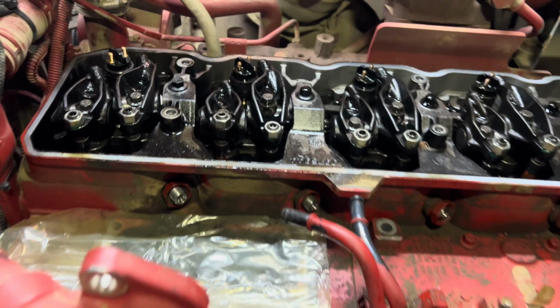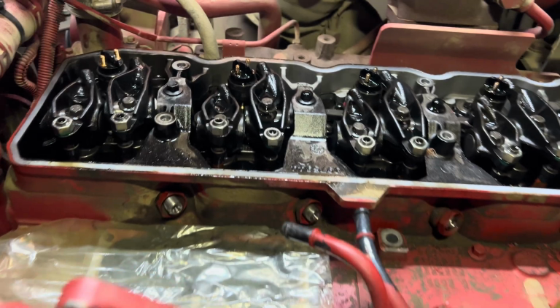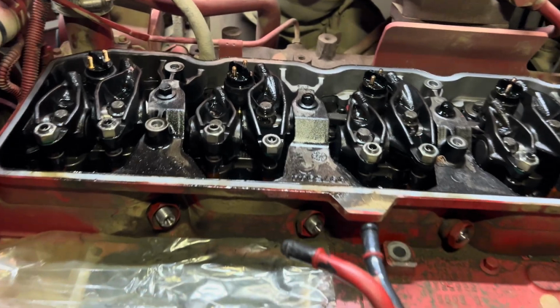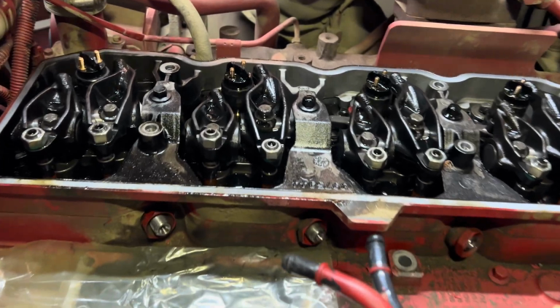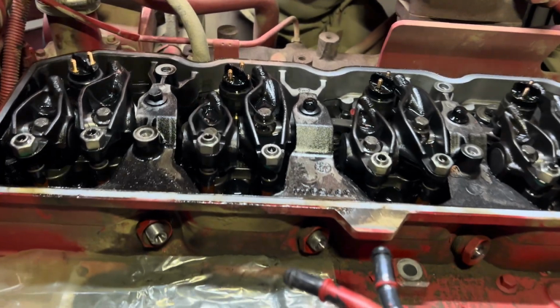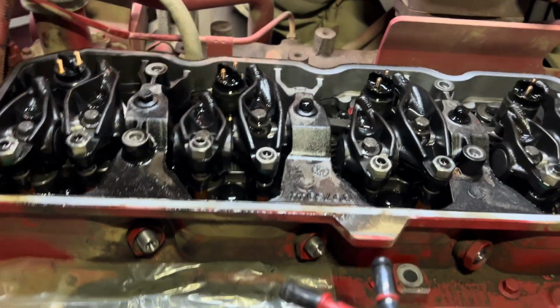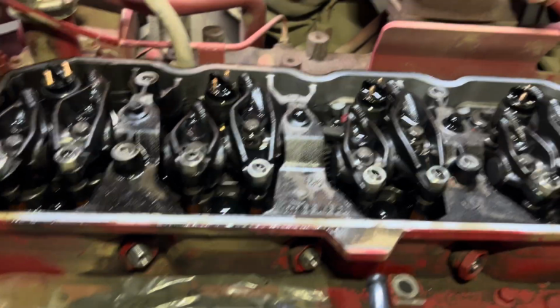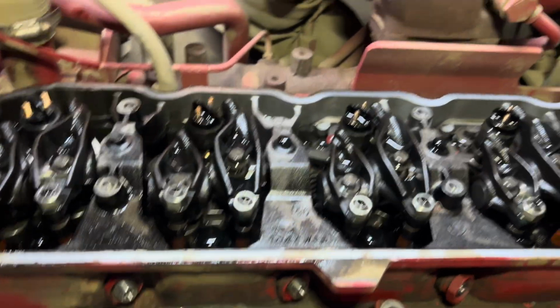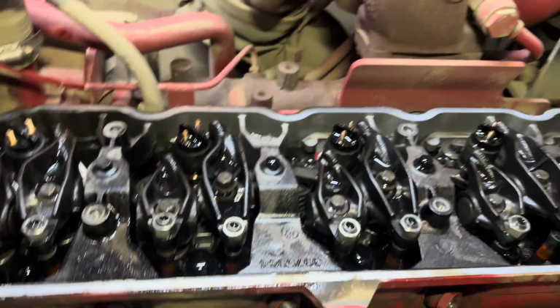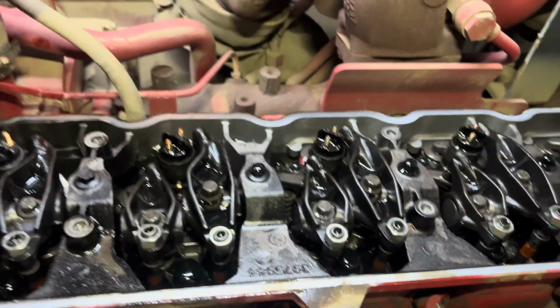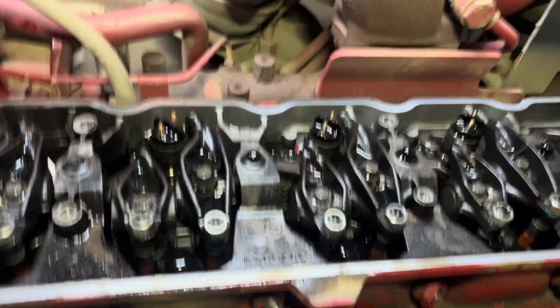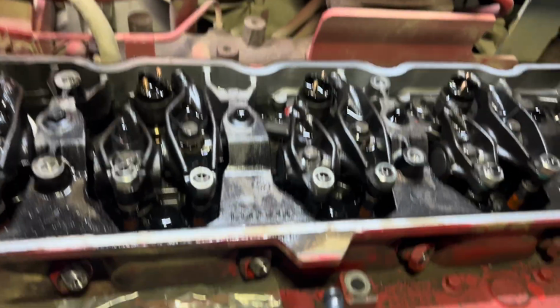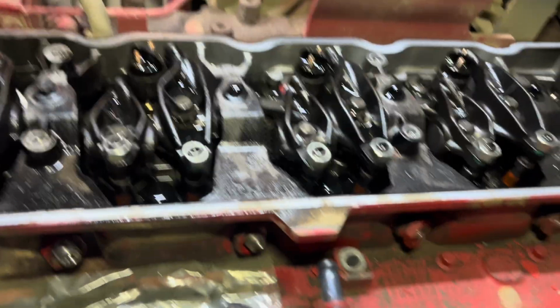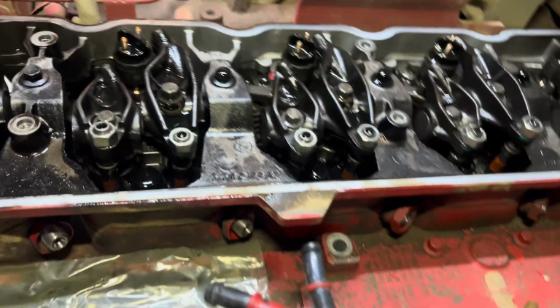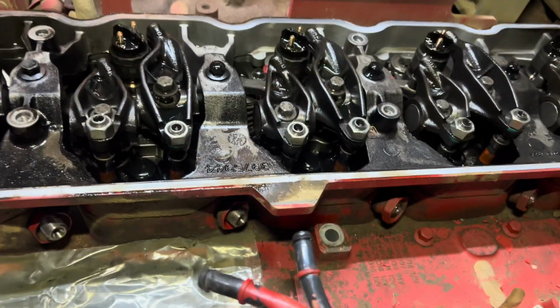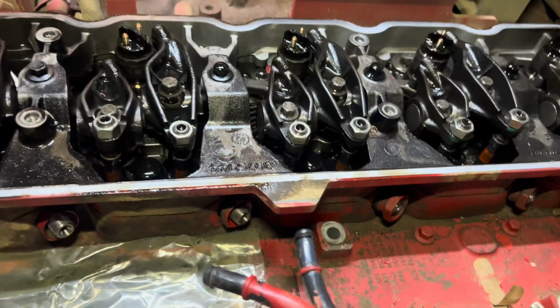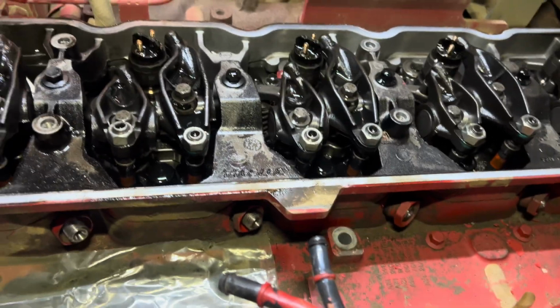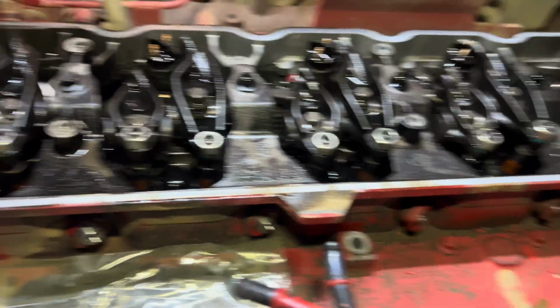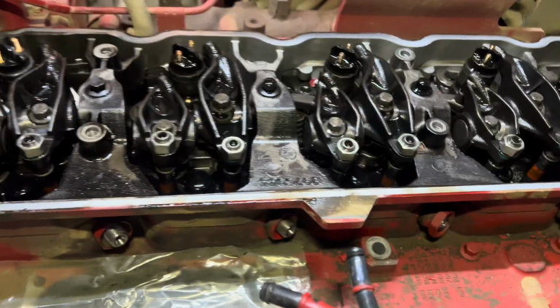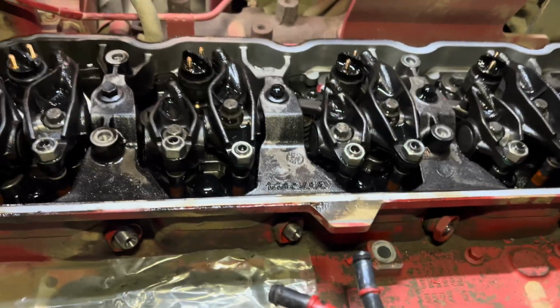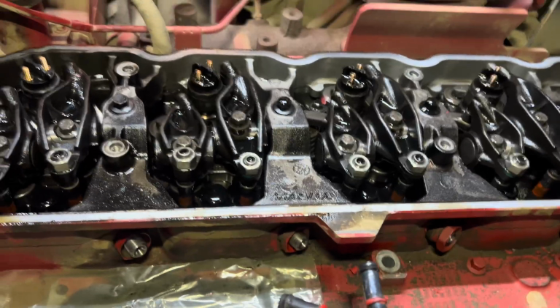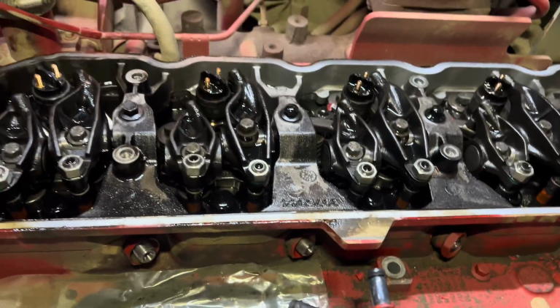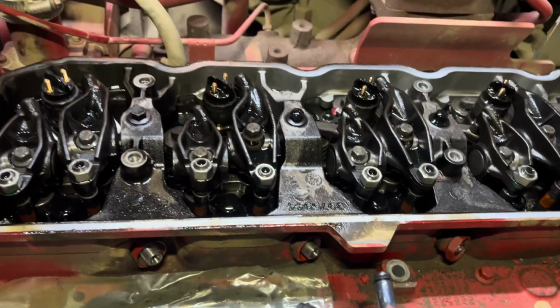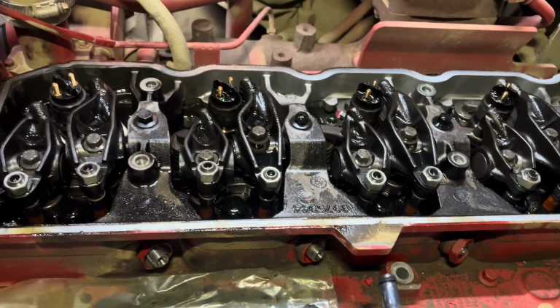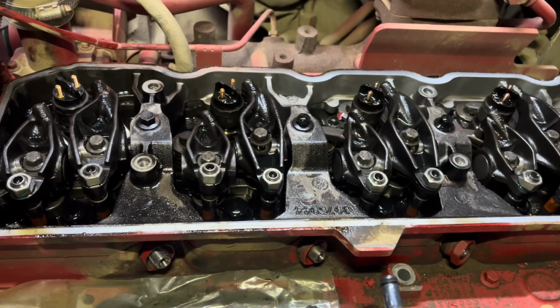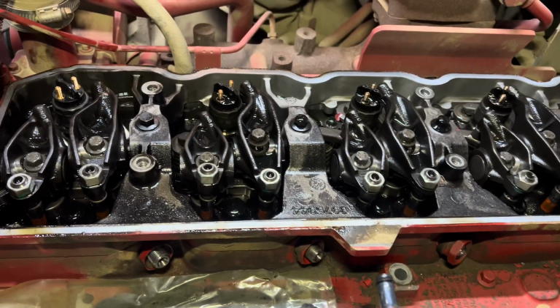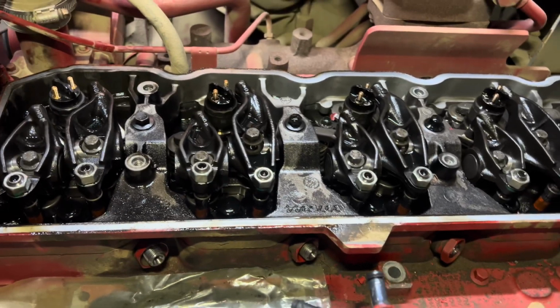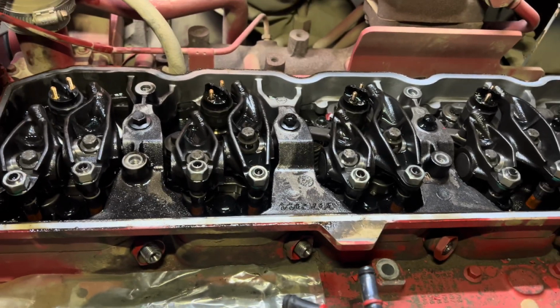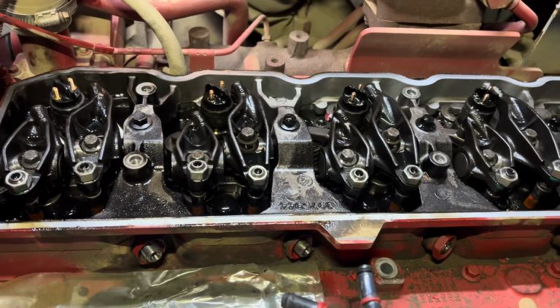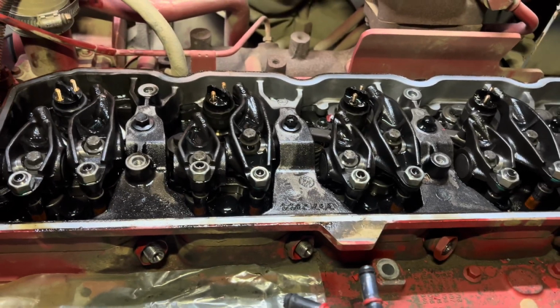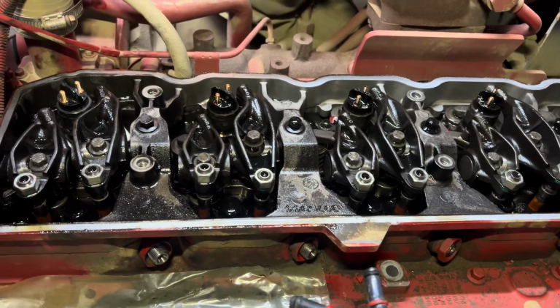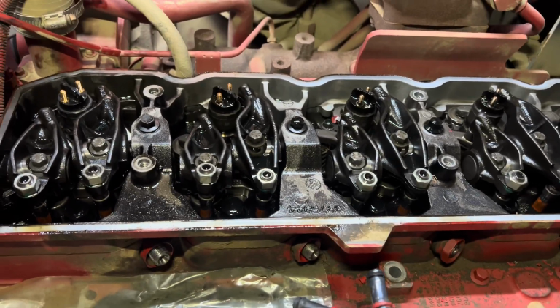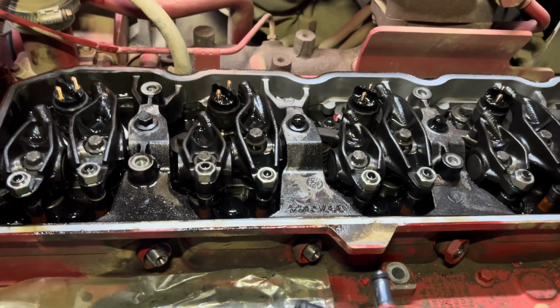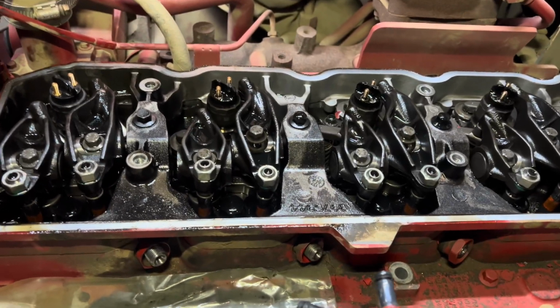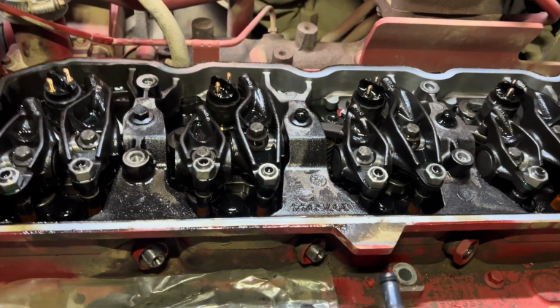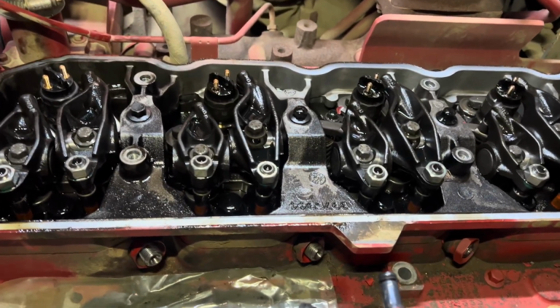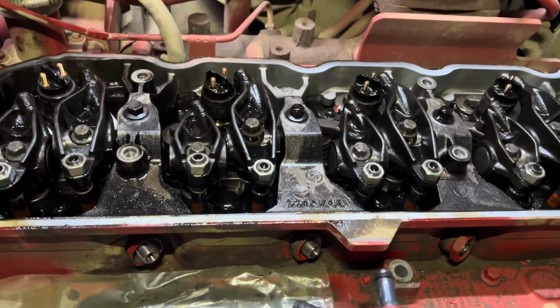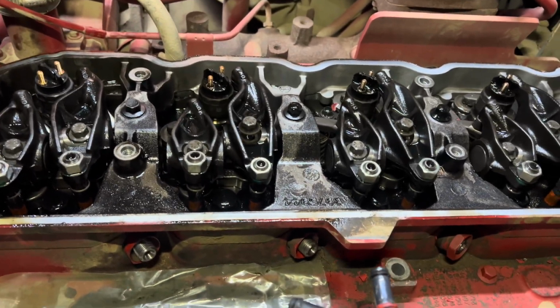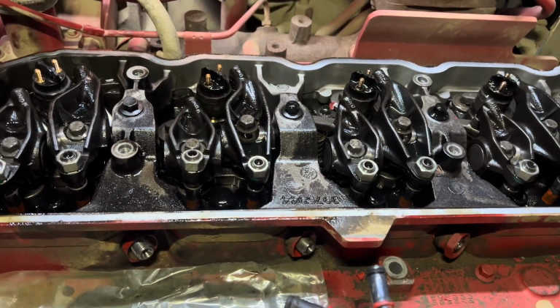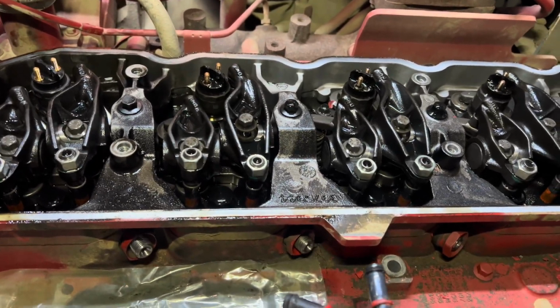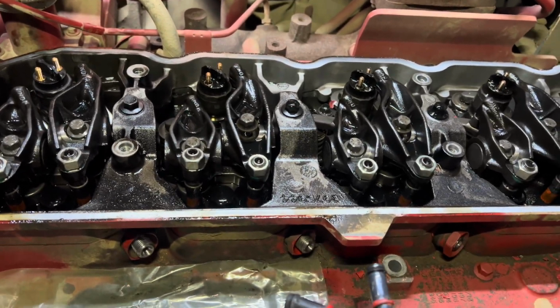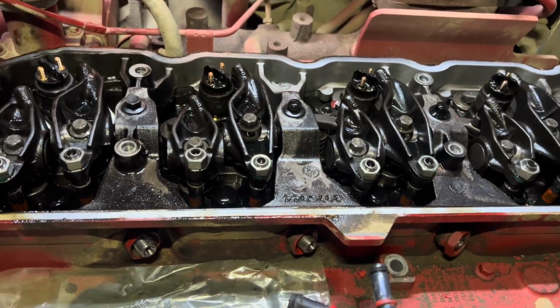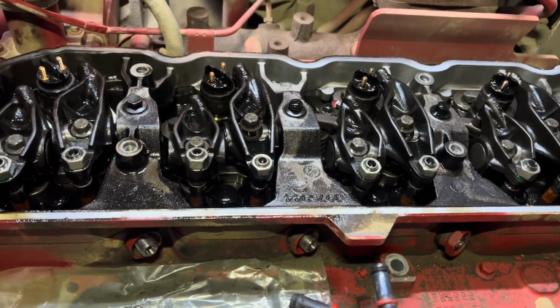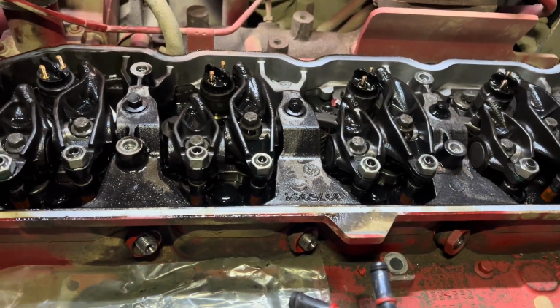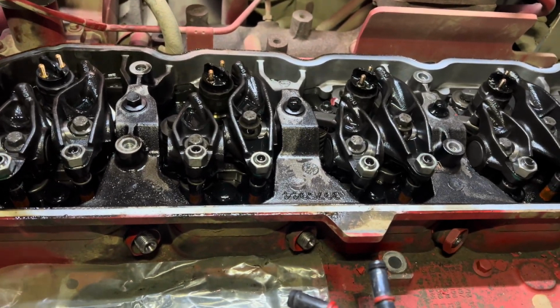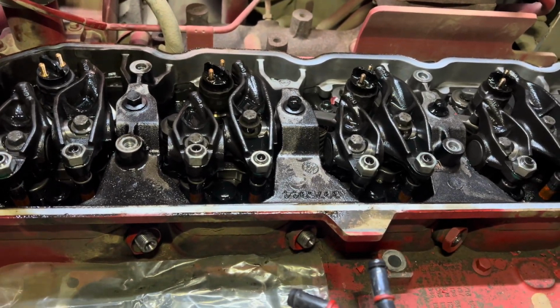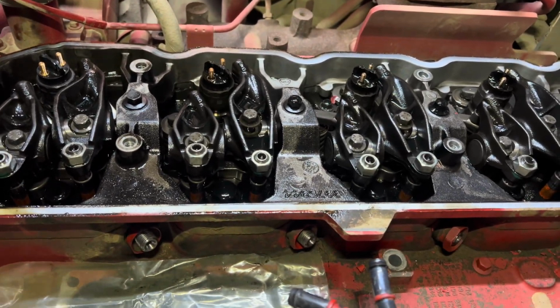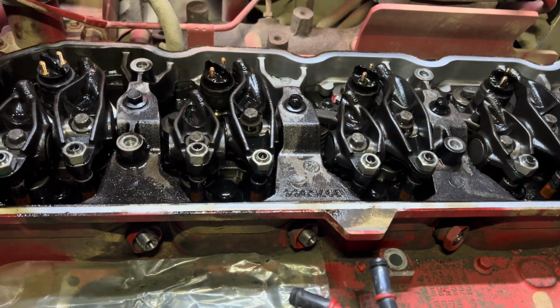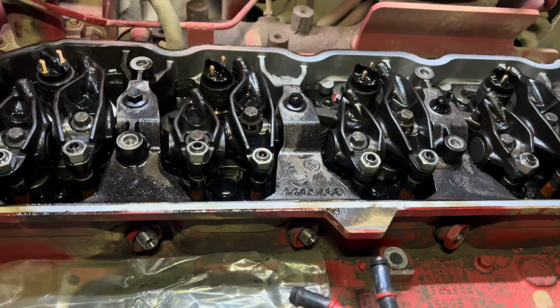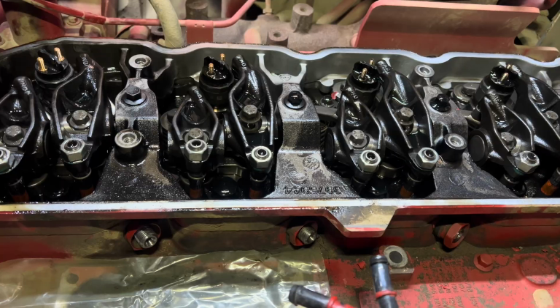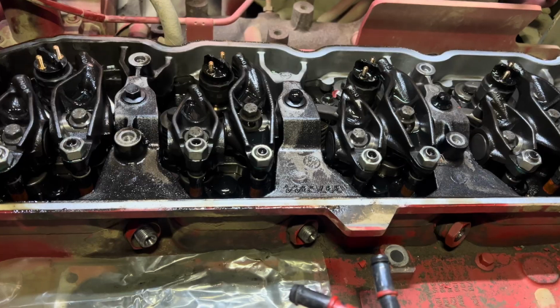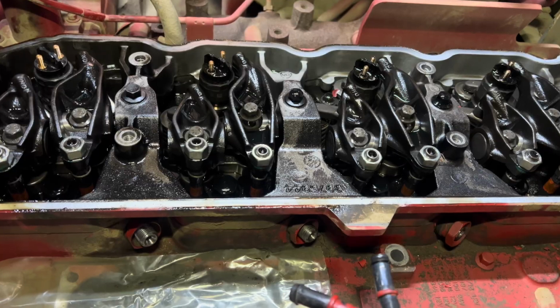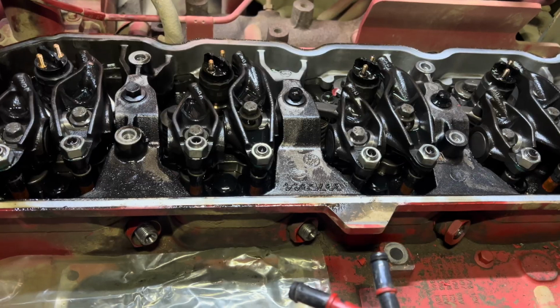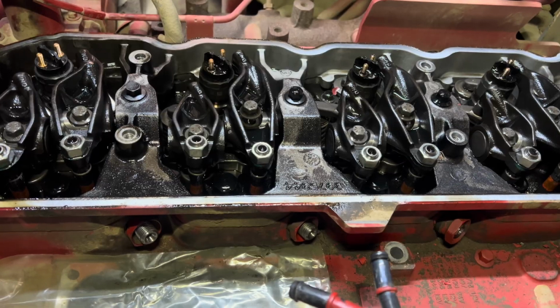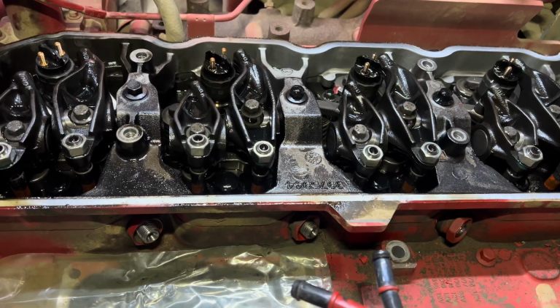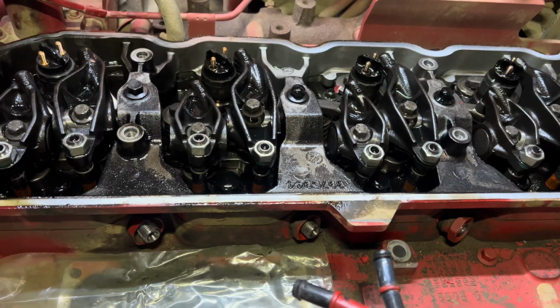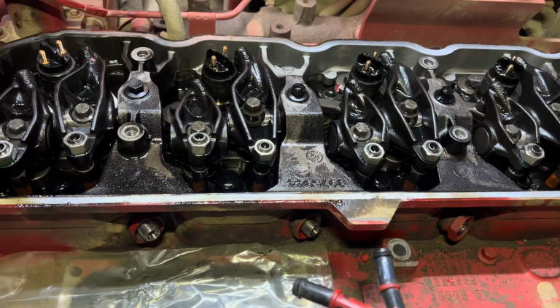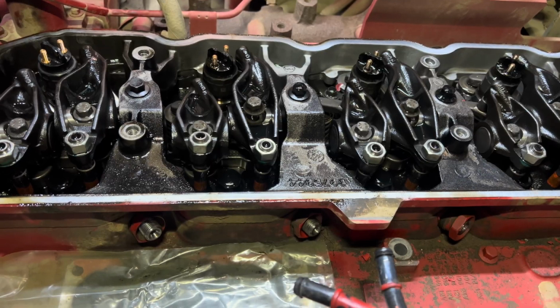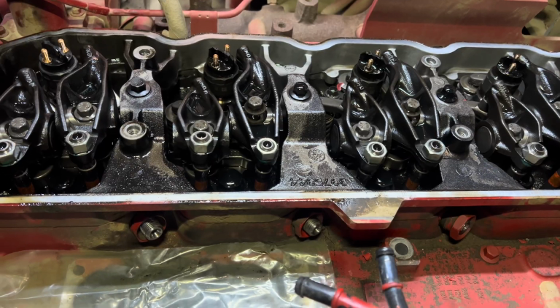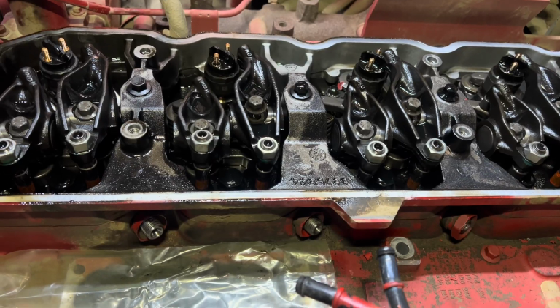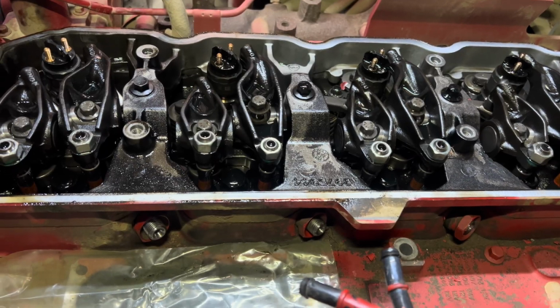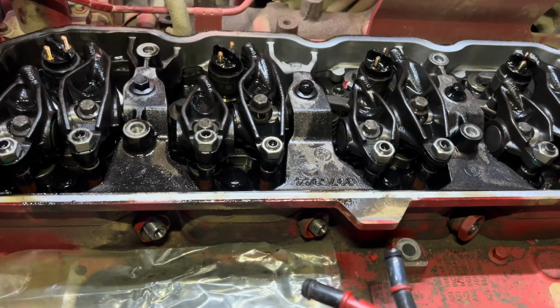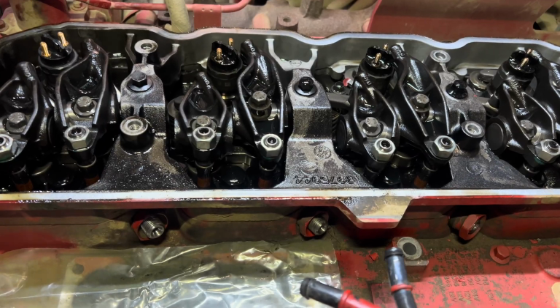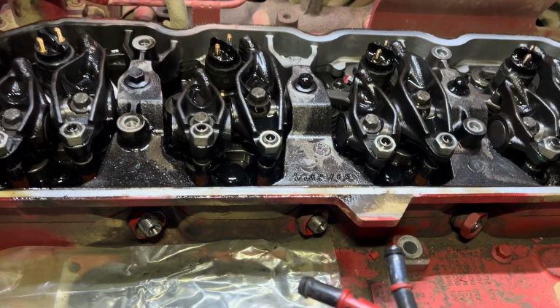All right guys, quick video on how to replace a fuel injector on a 6.7 Cummins engine.